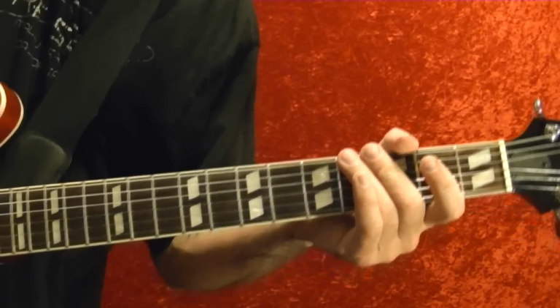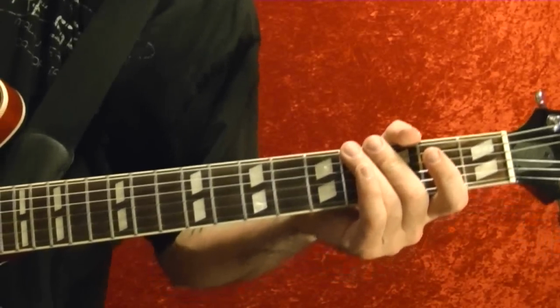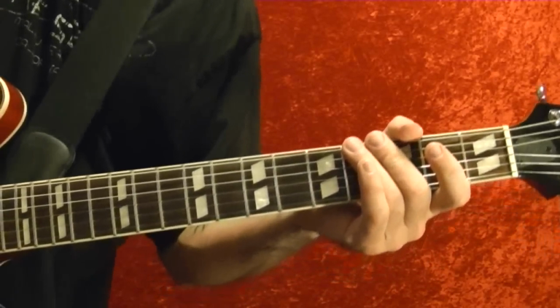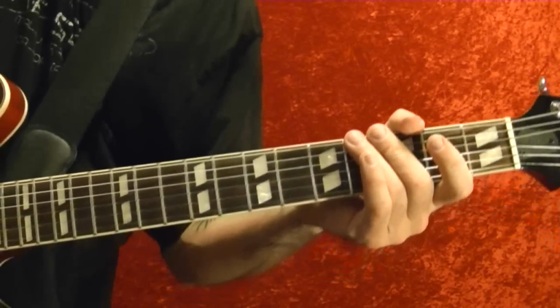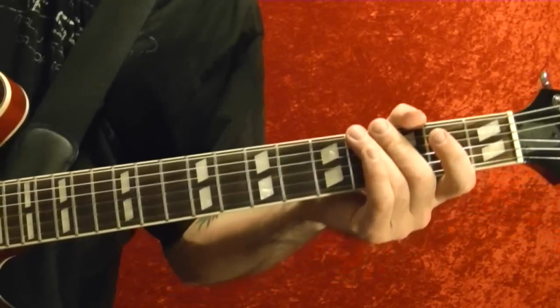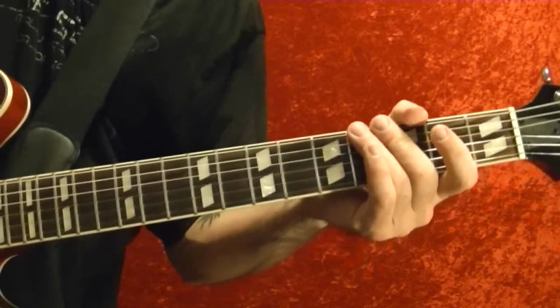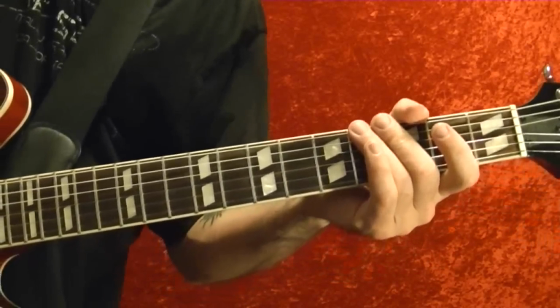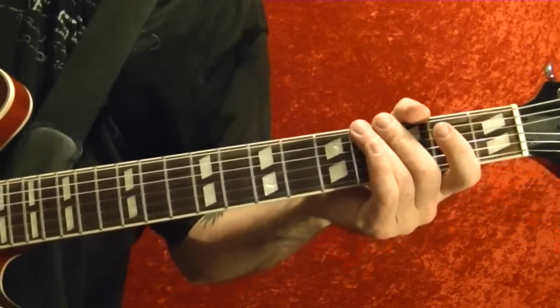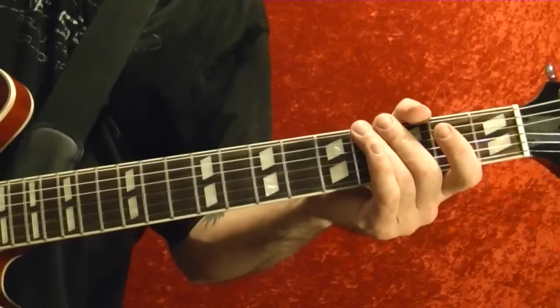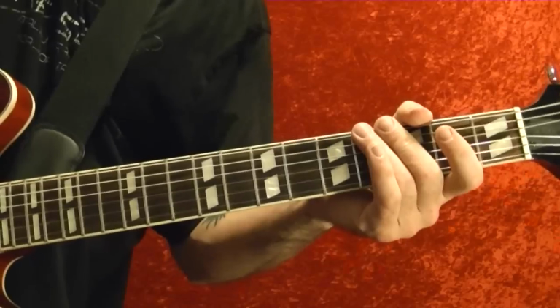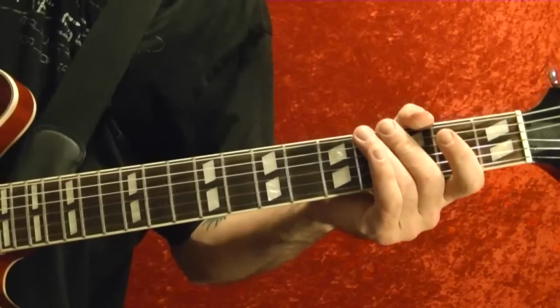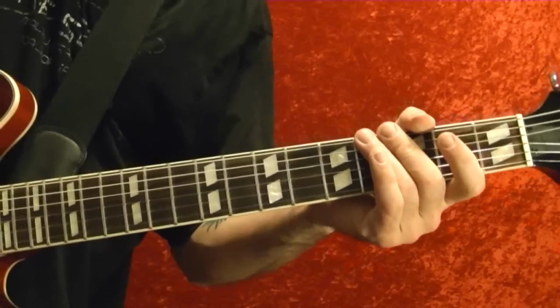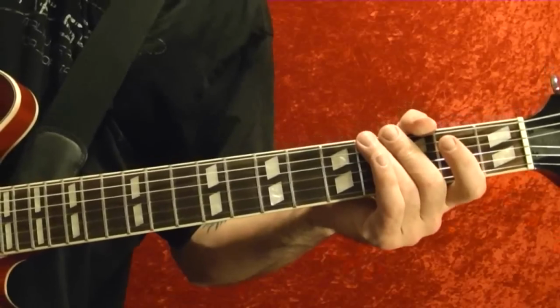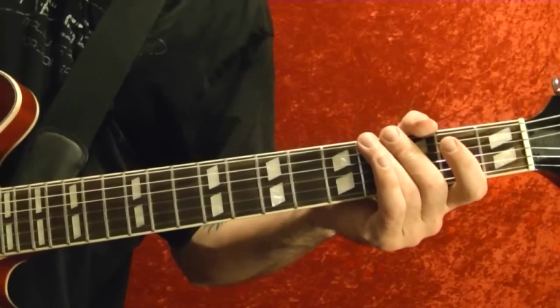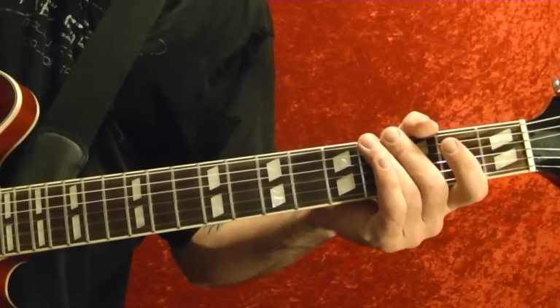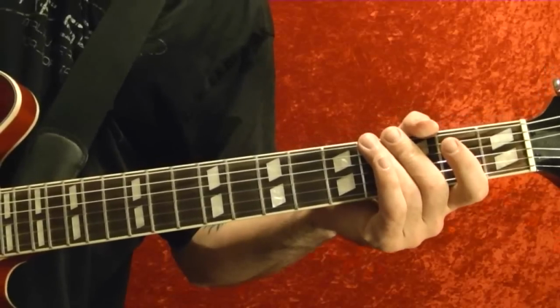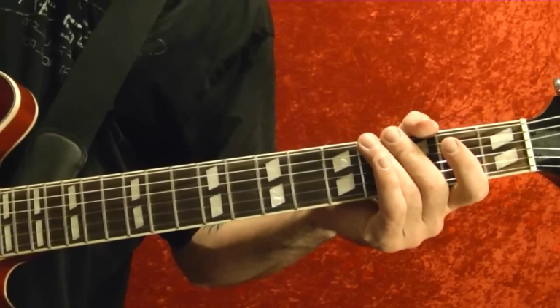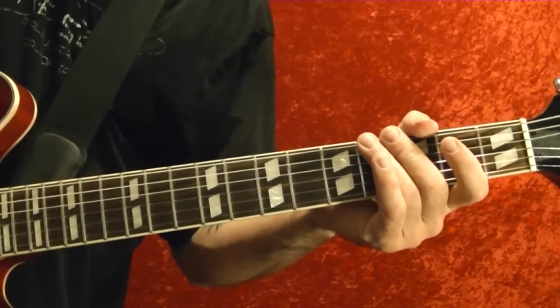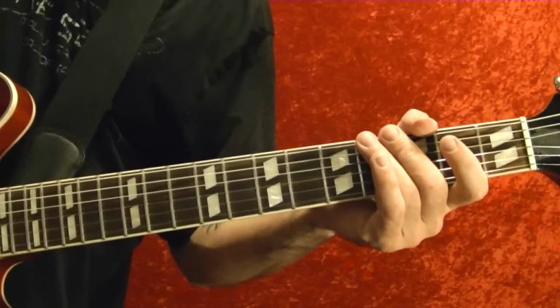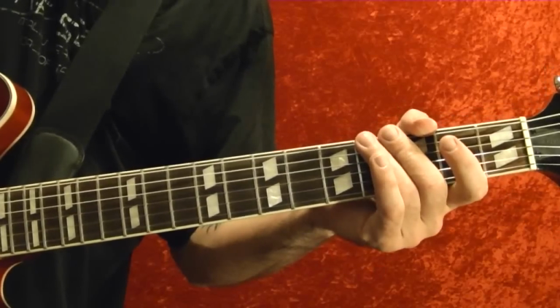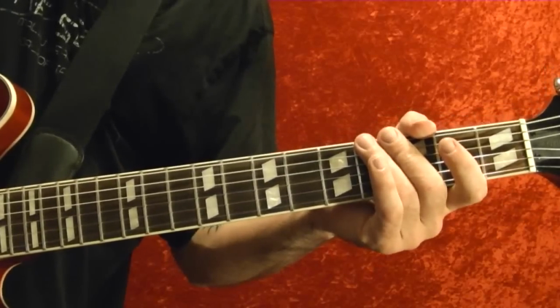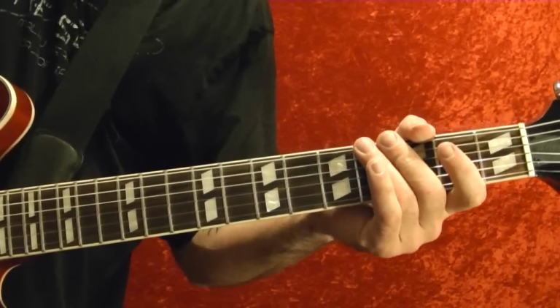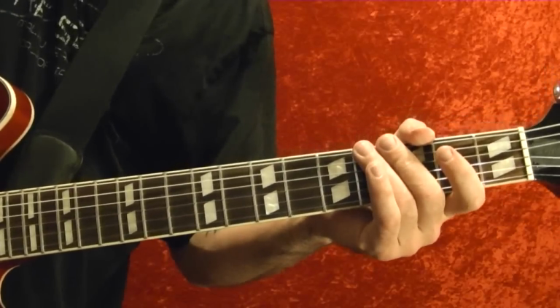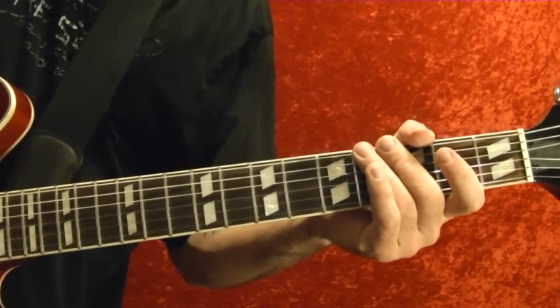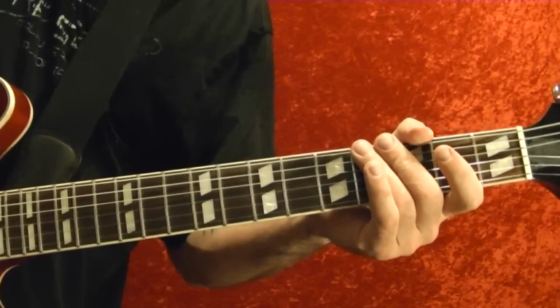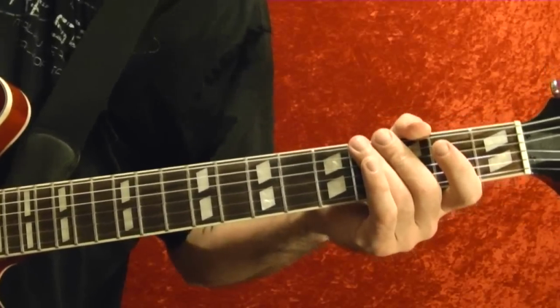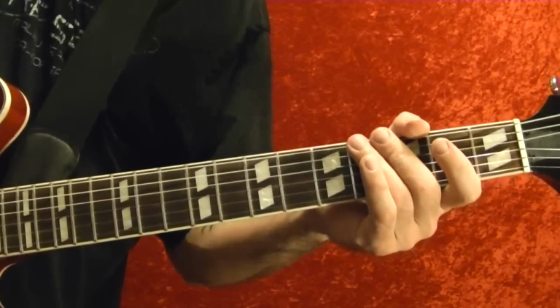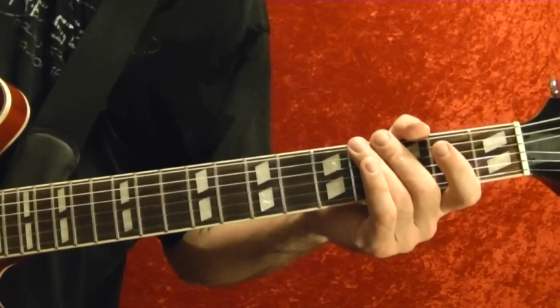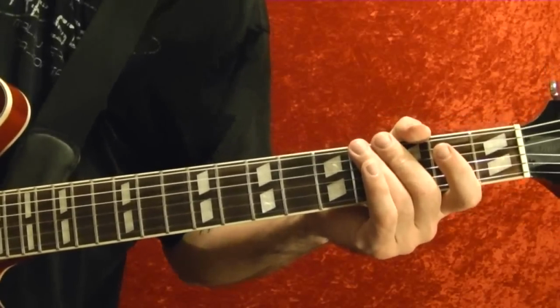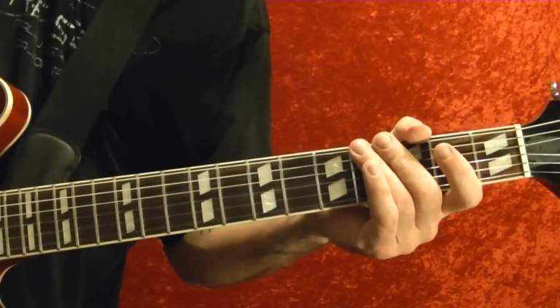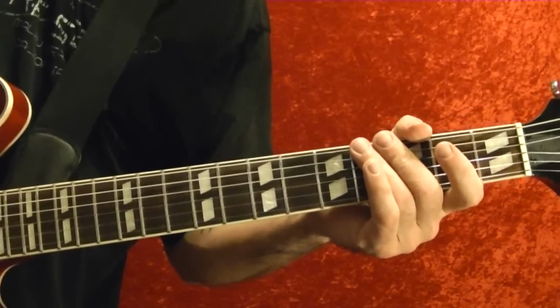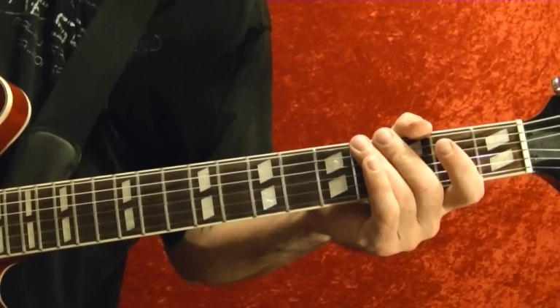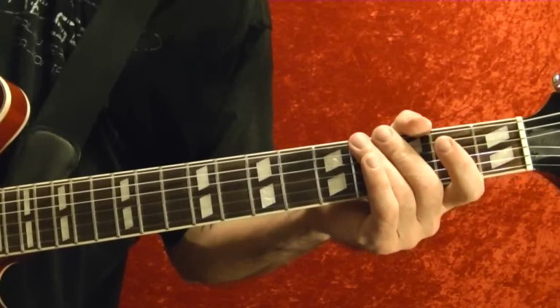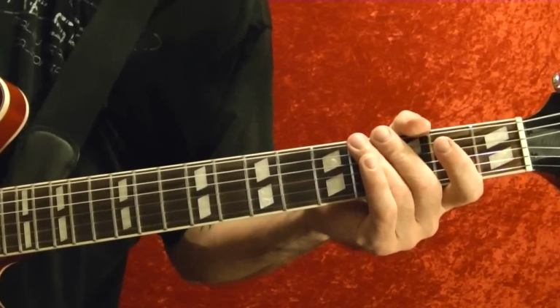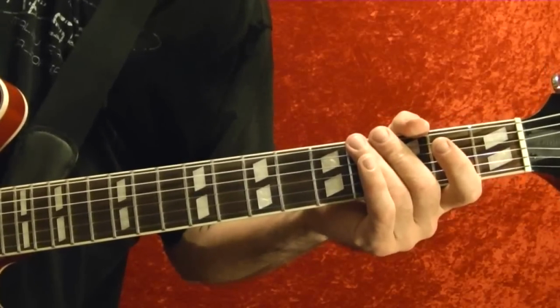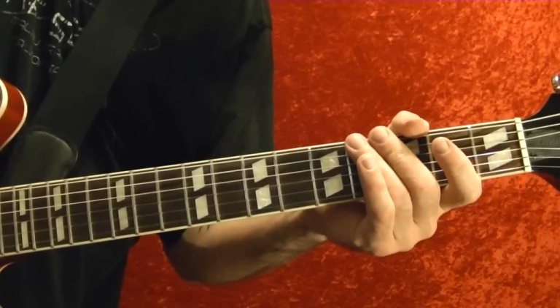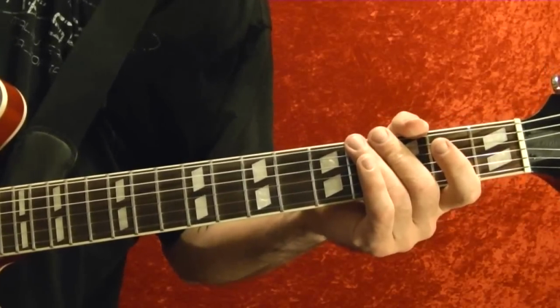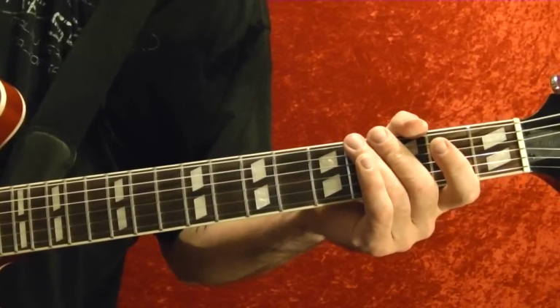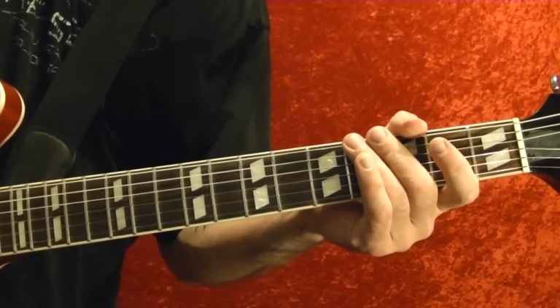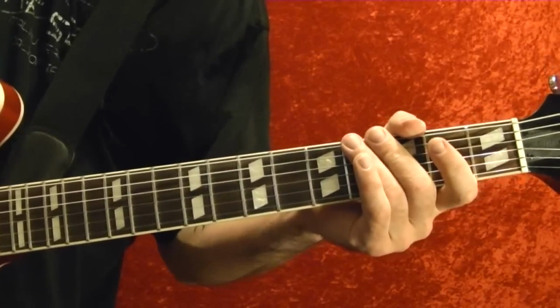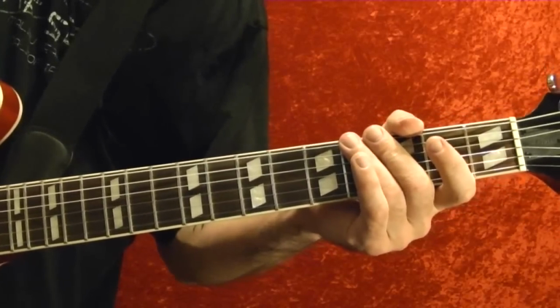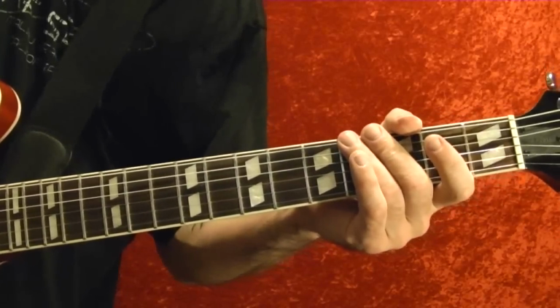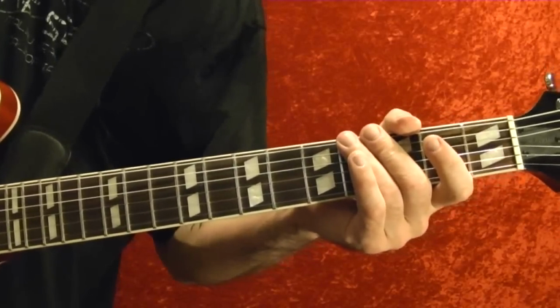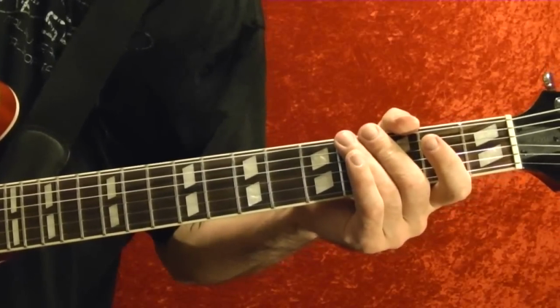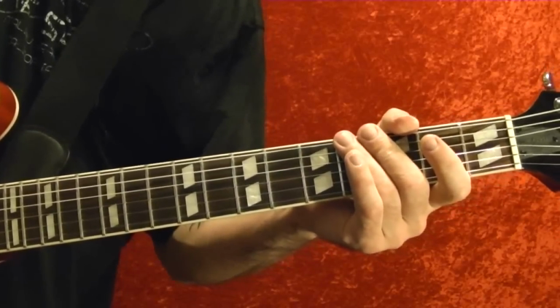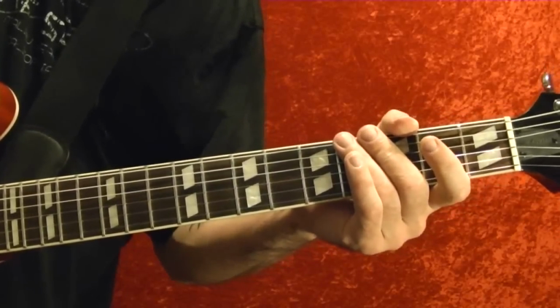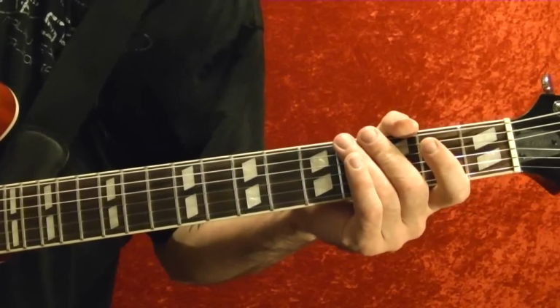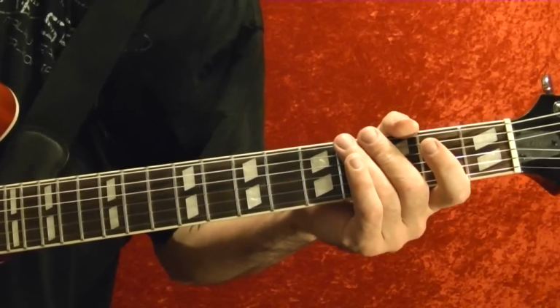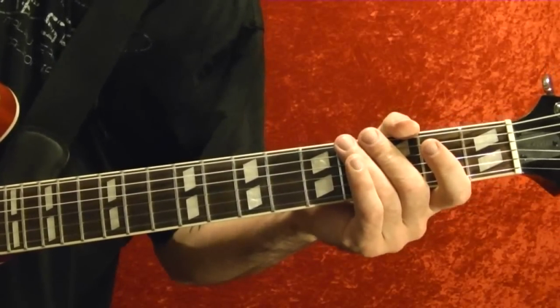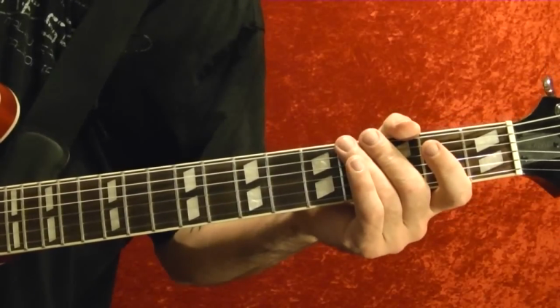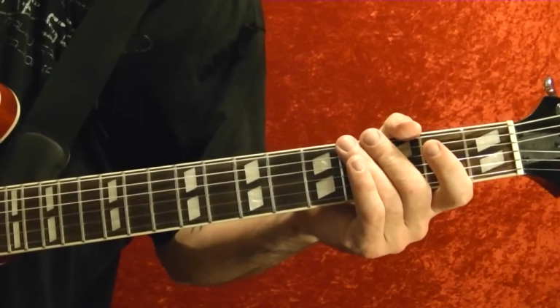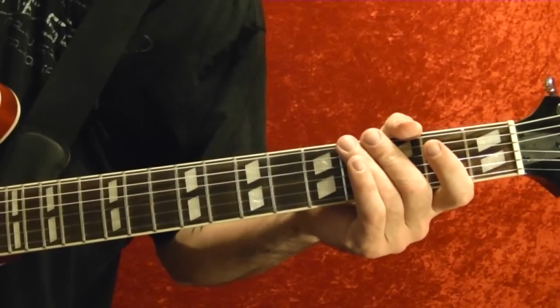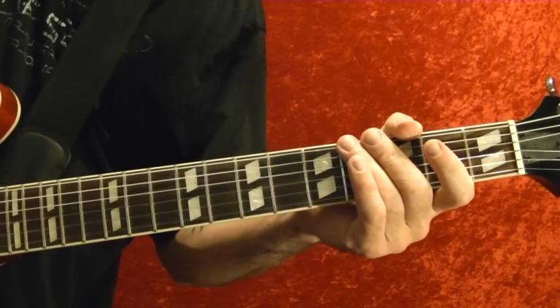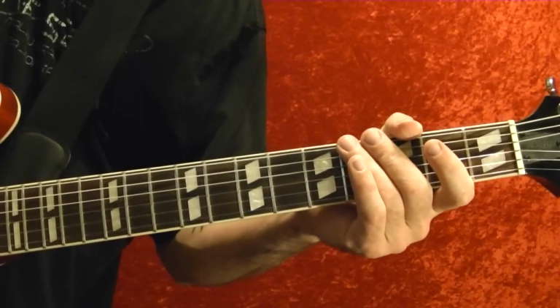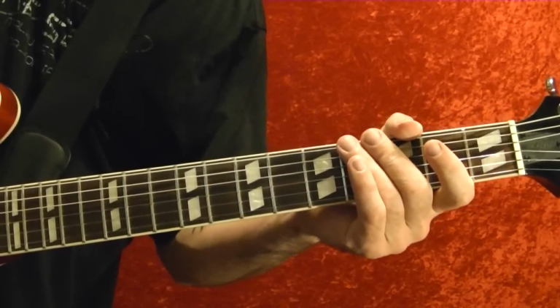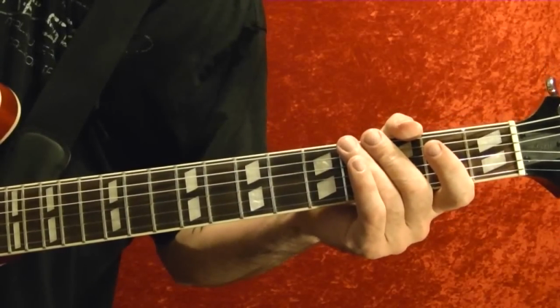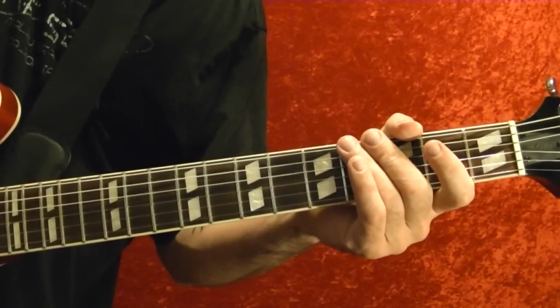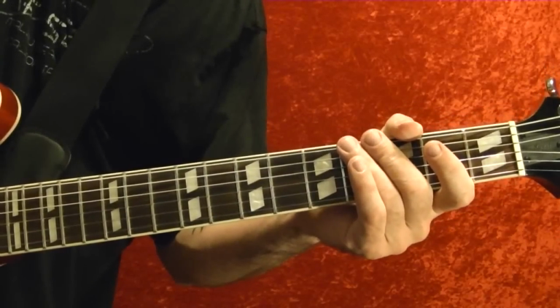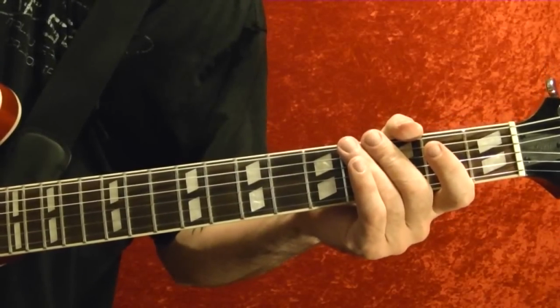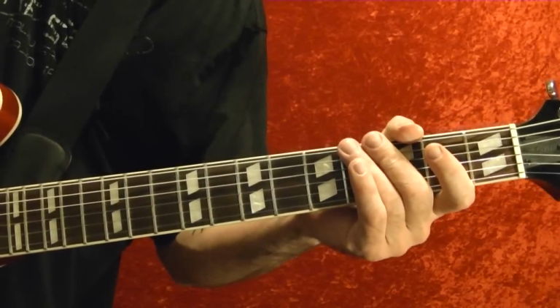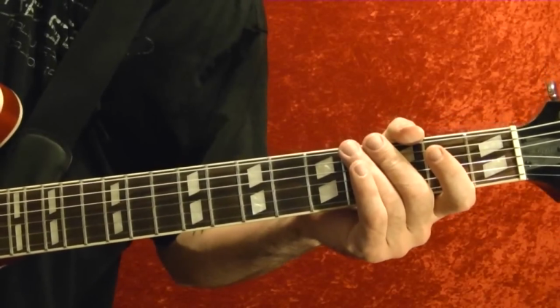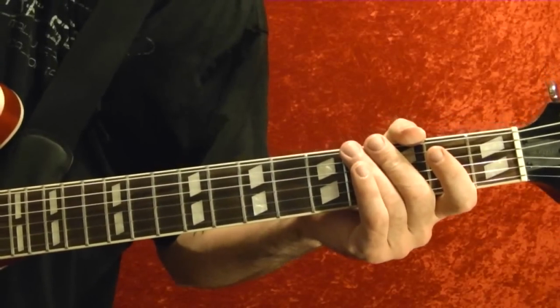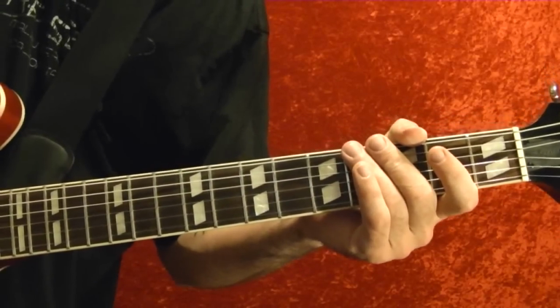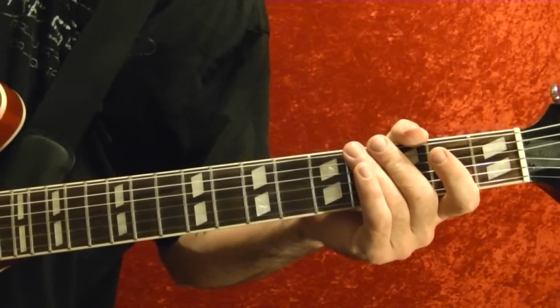And those are the main parts of Helter Skelter. I hope this guitar lesson has been helpful, and thanks for watching.